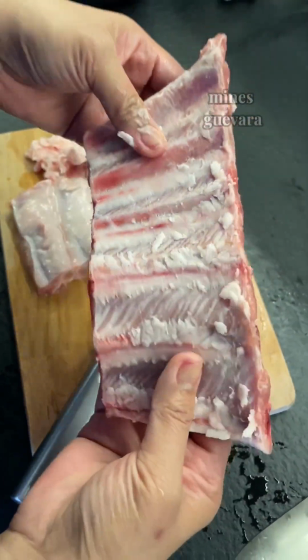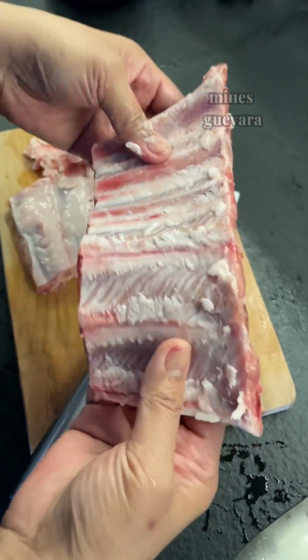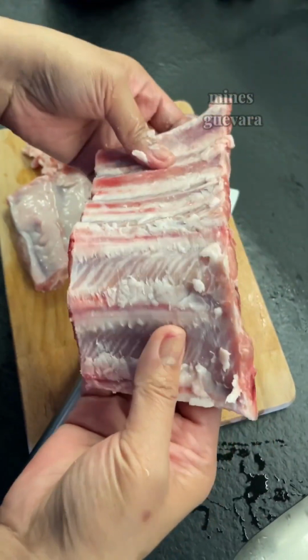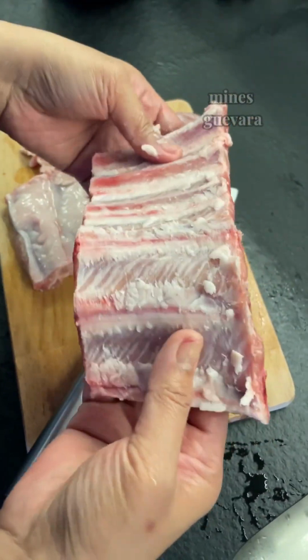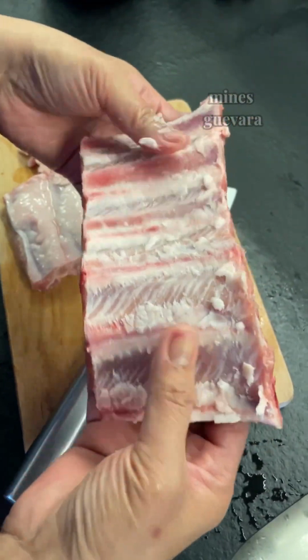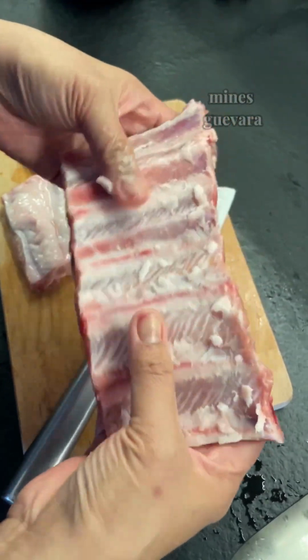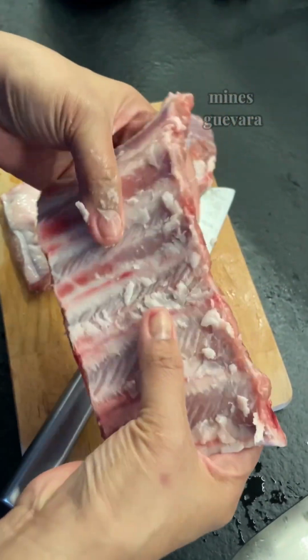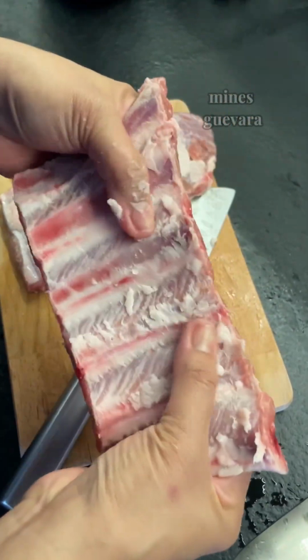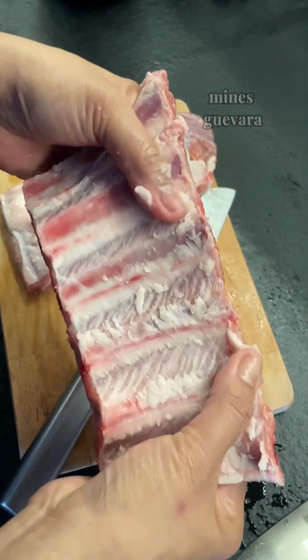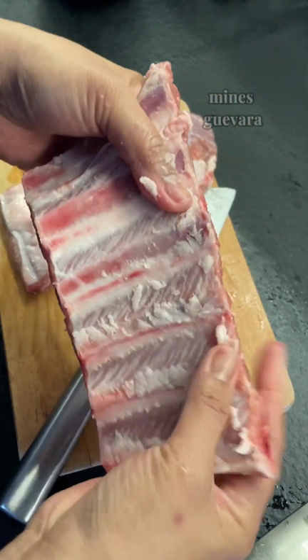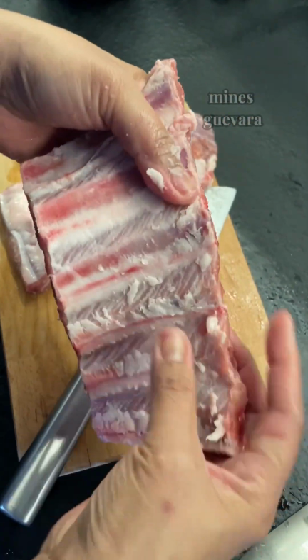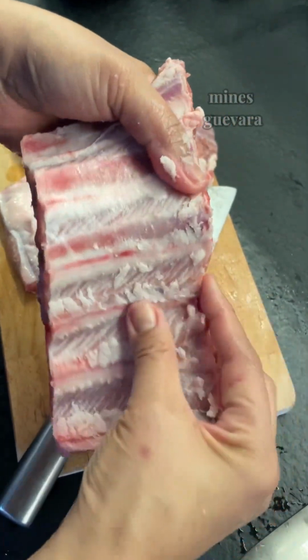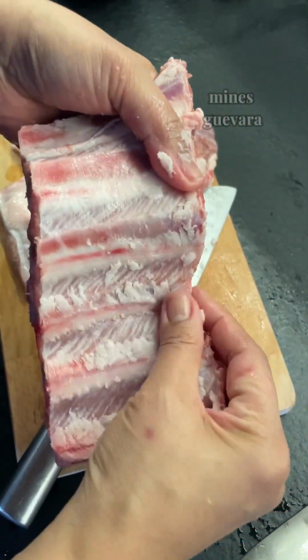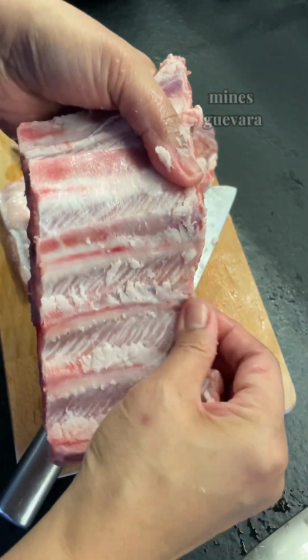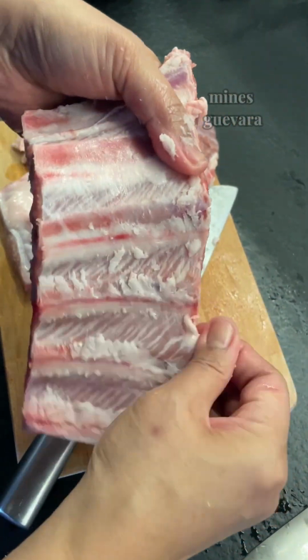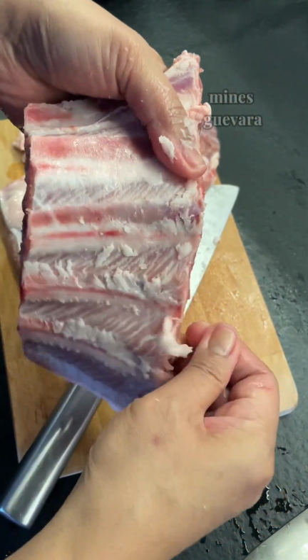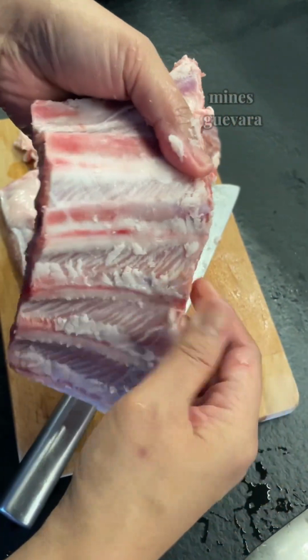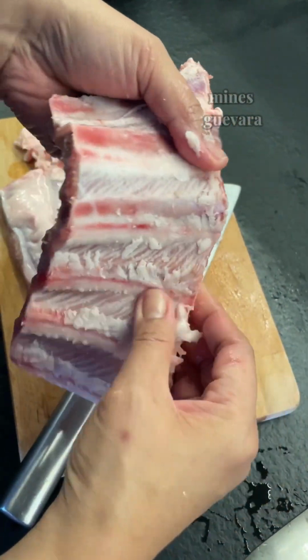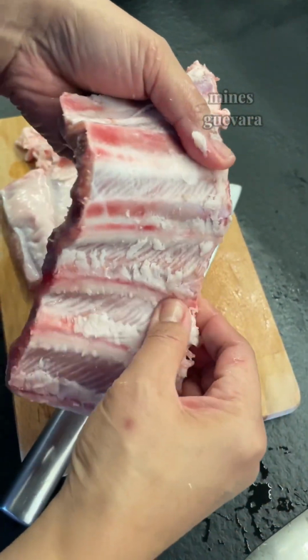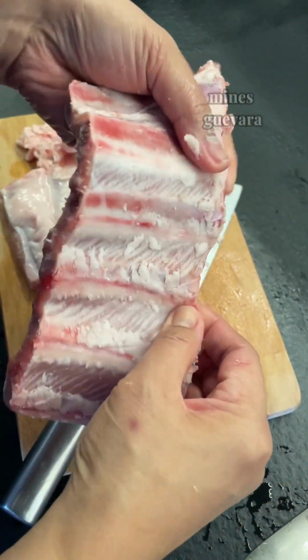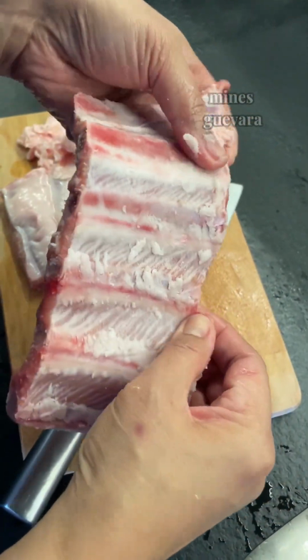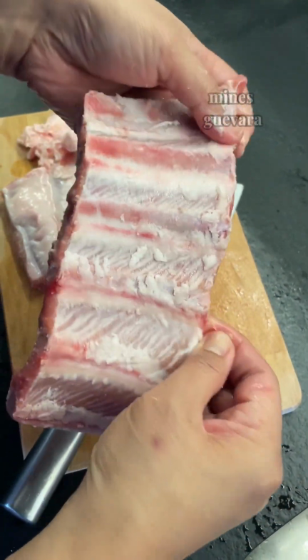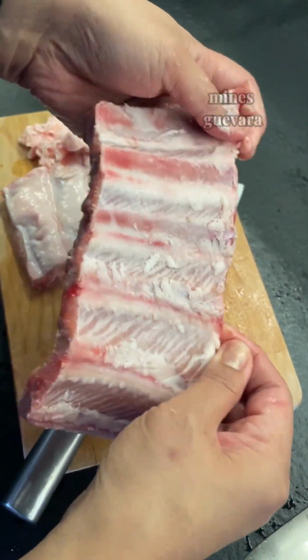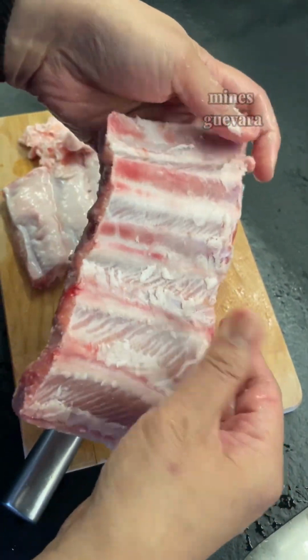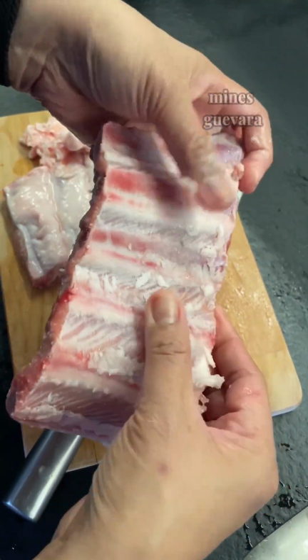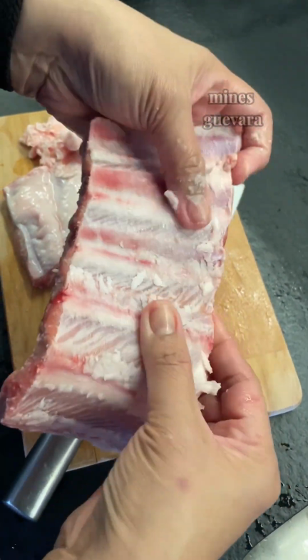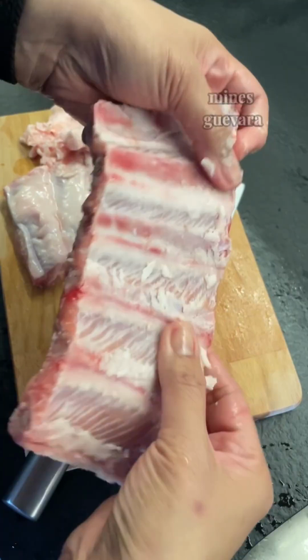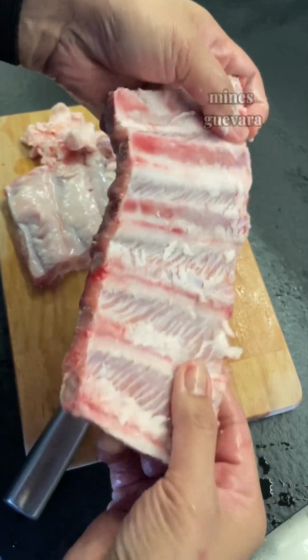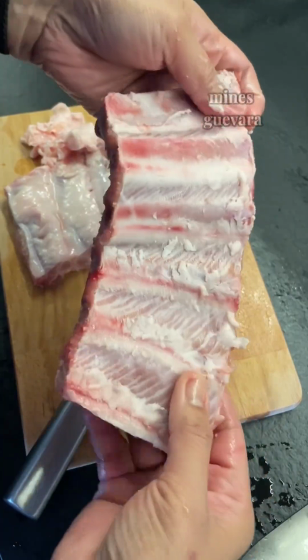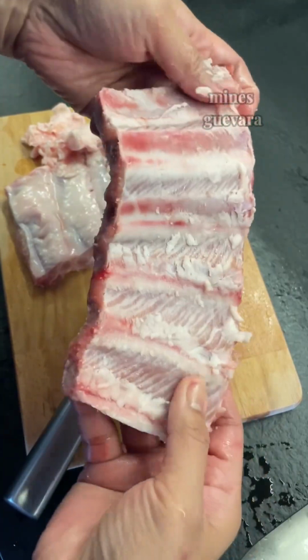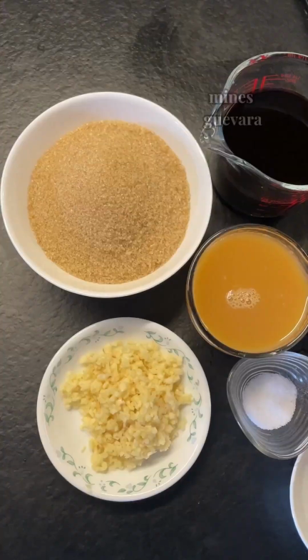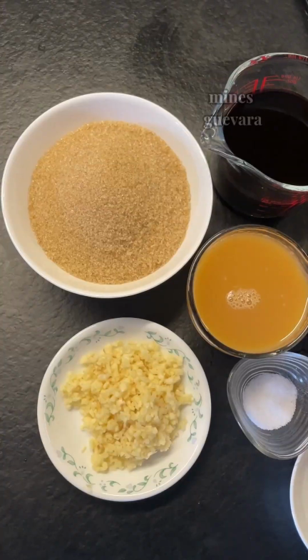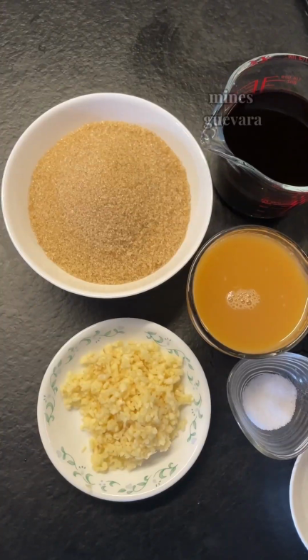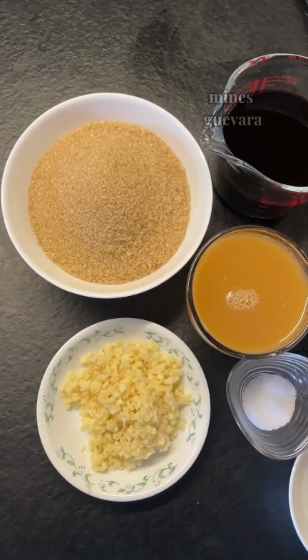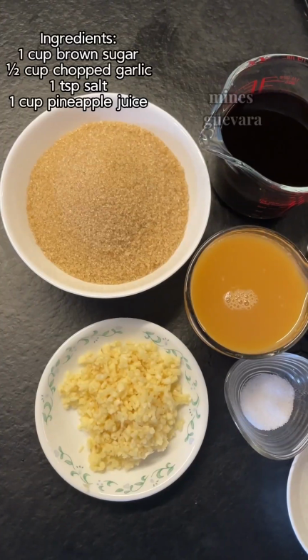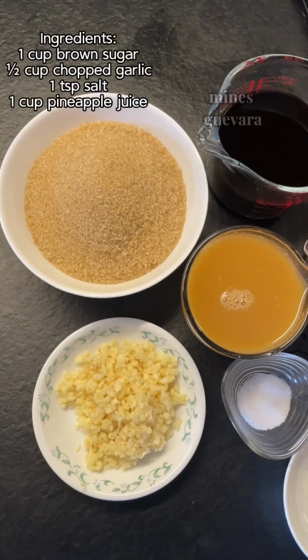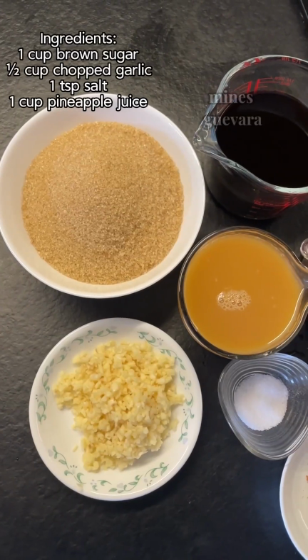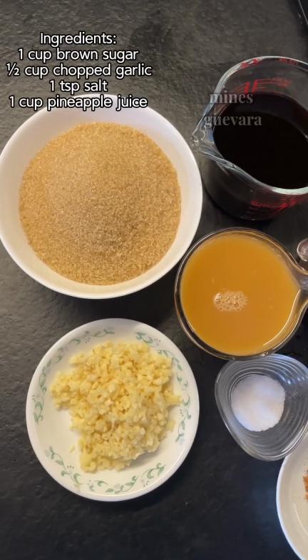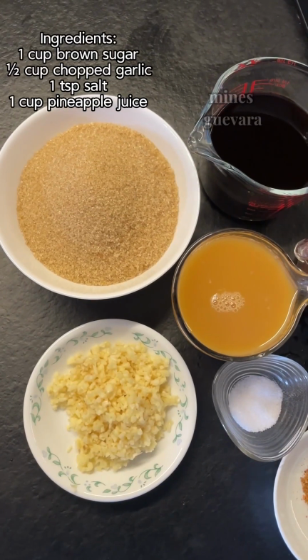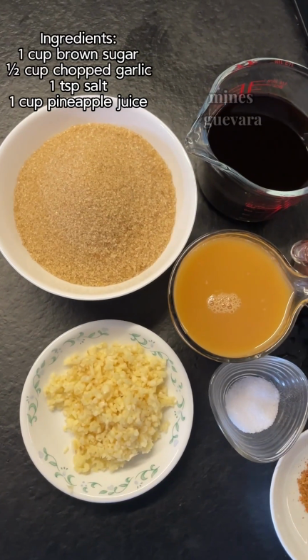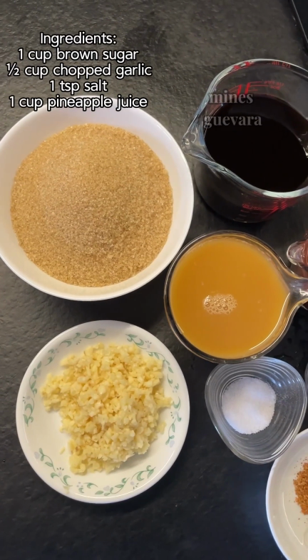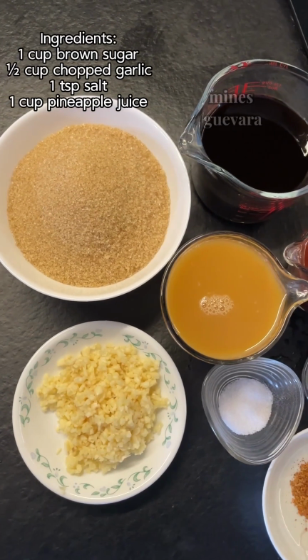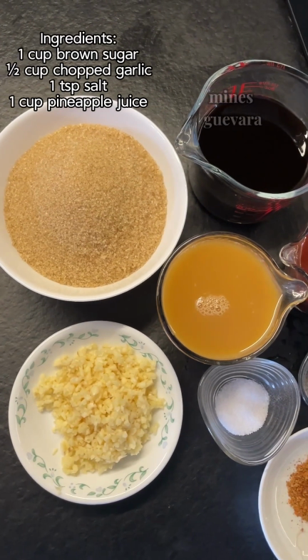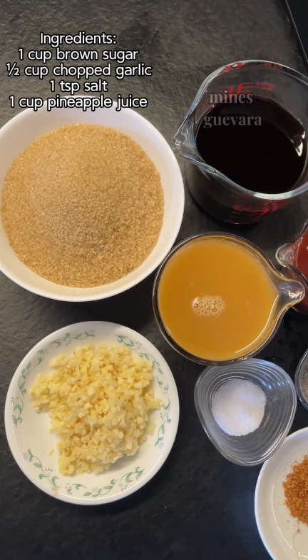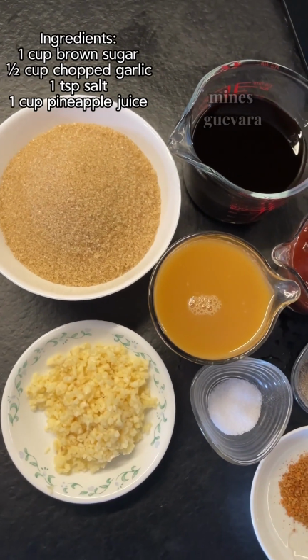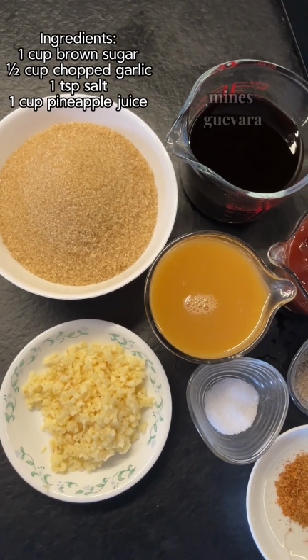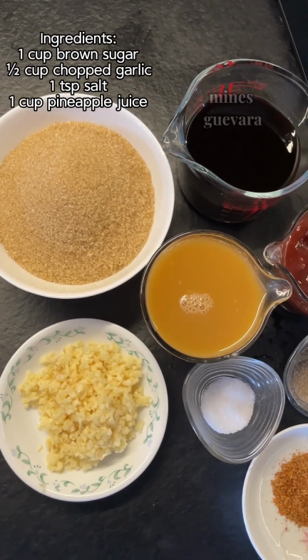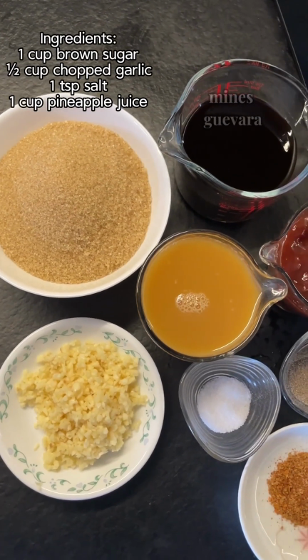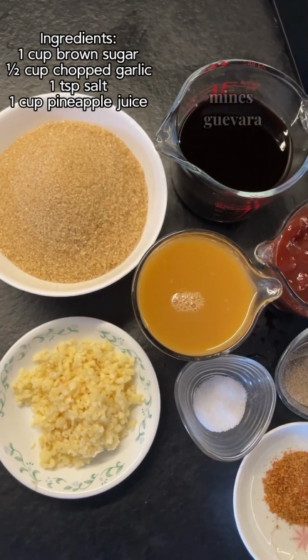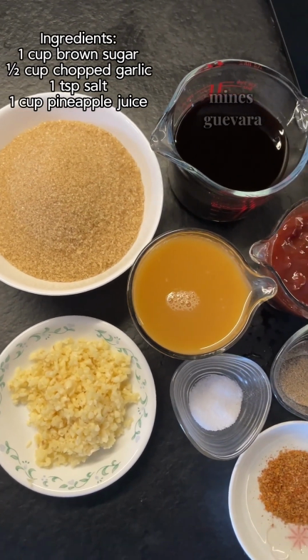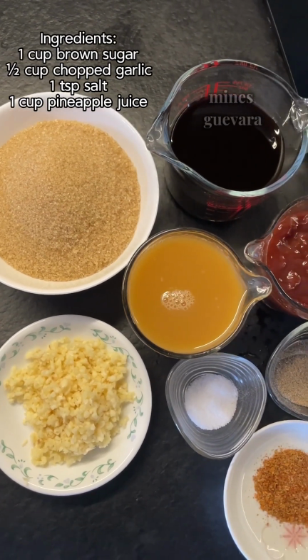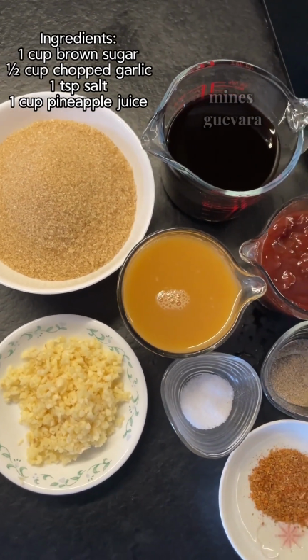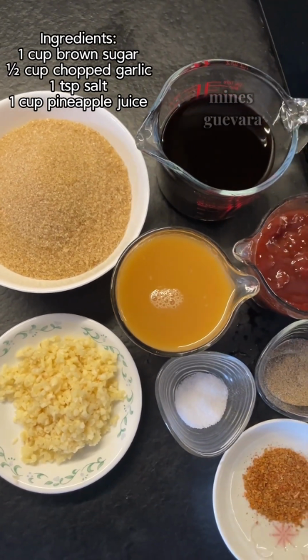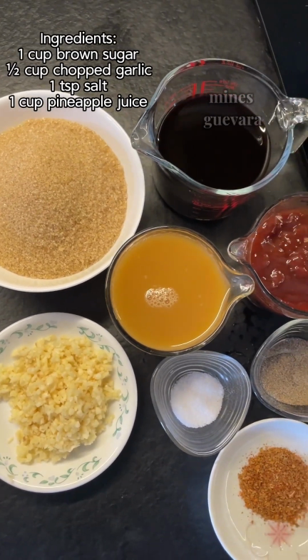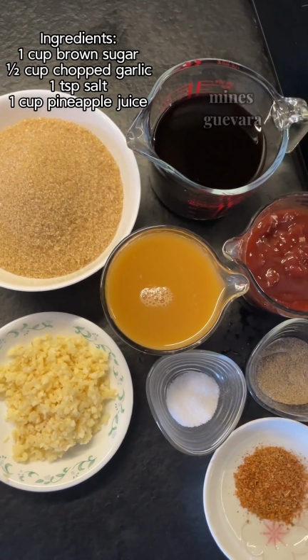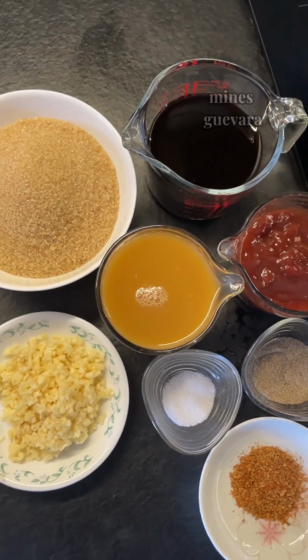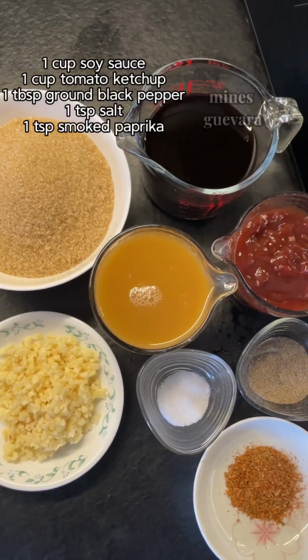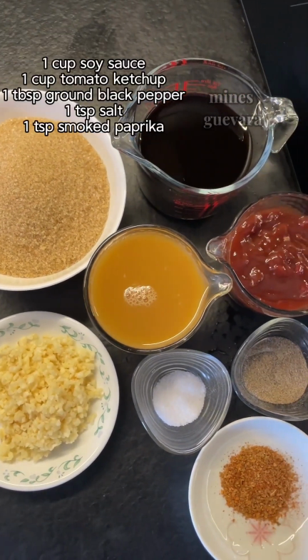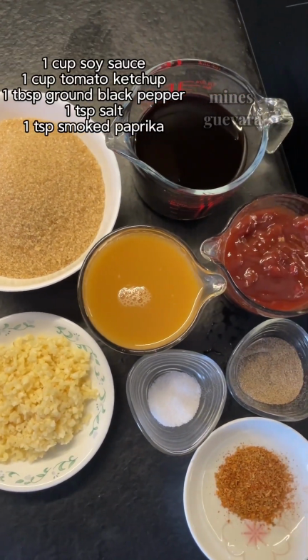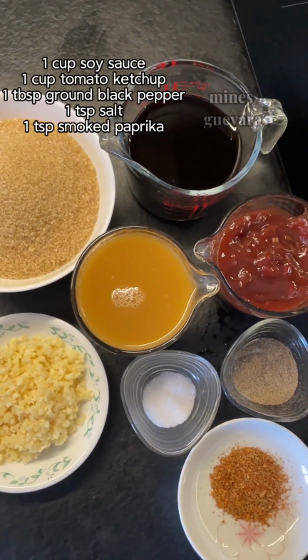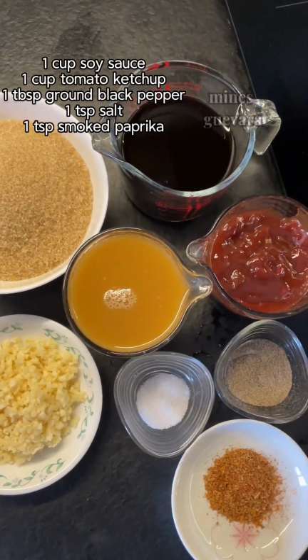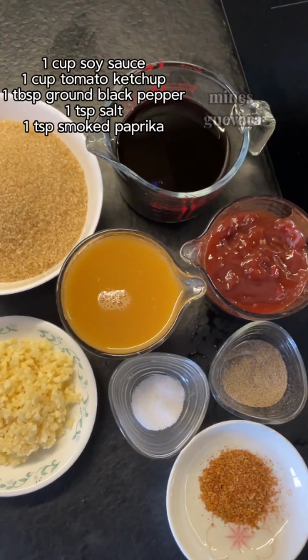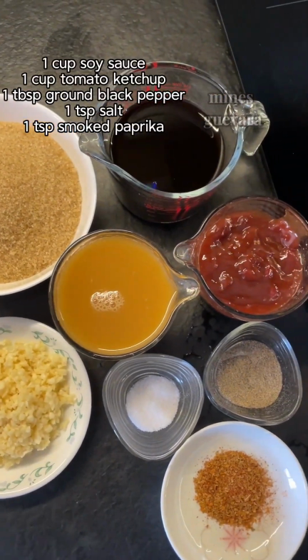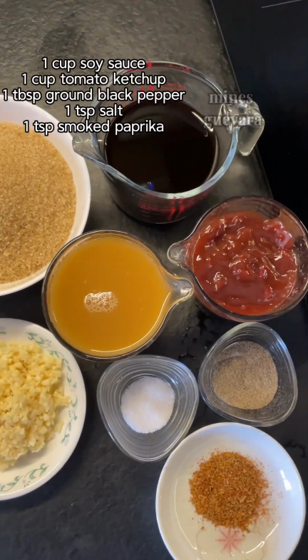Let's cook this in a casserole for an hour and a half, but you may use a pressure cooker if you have one.